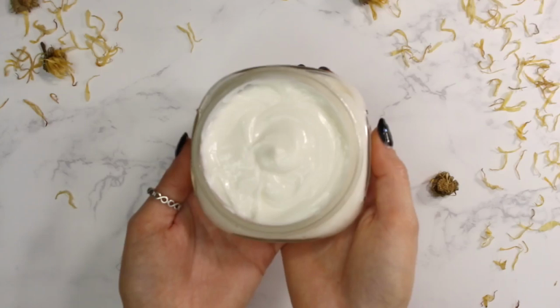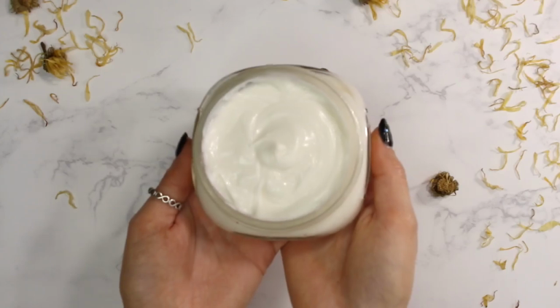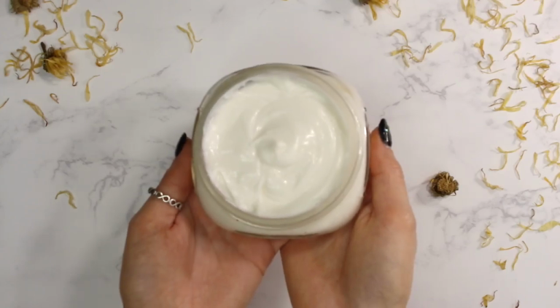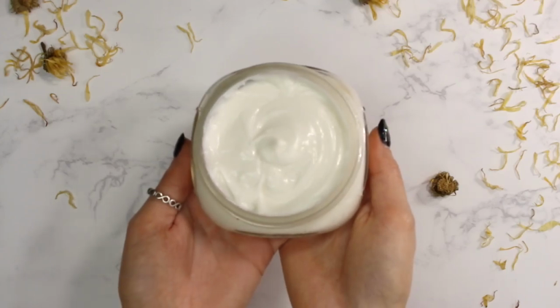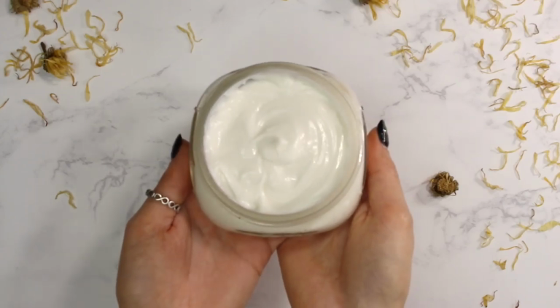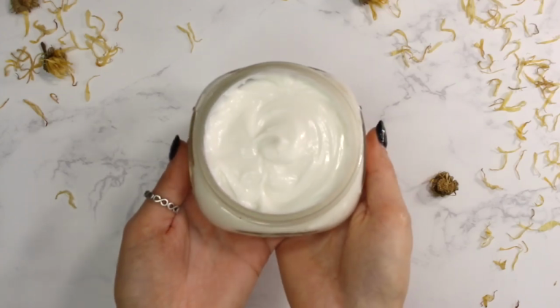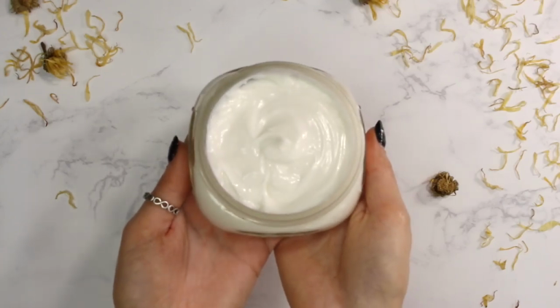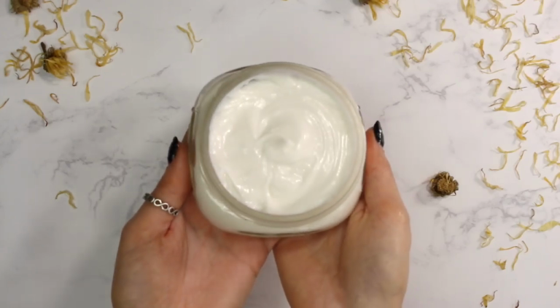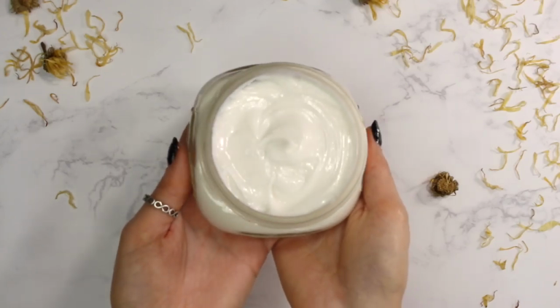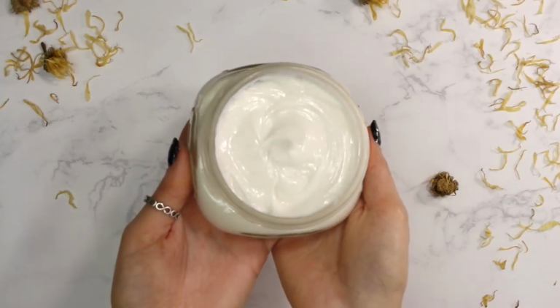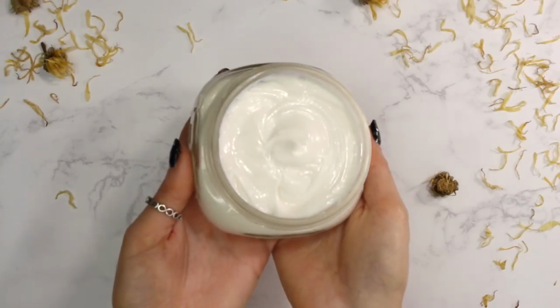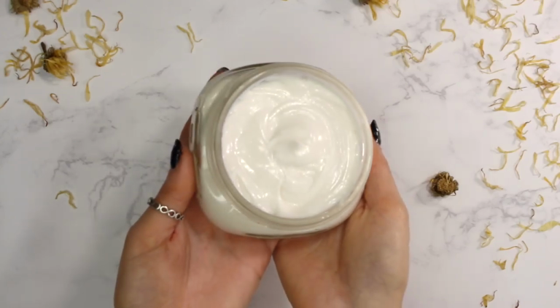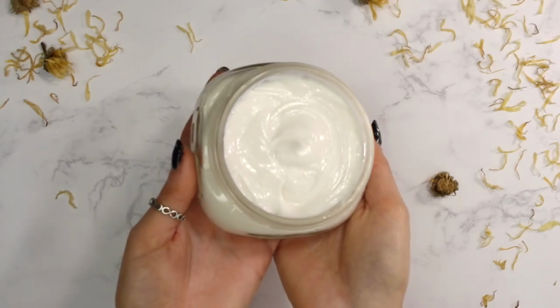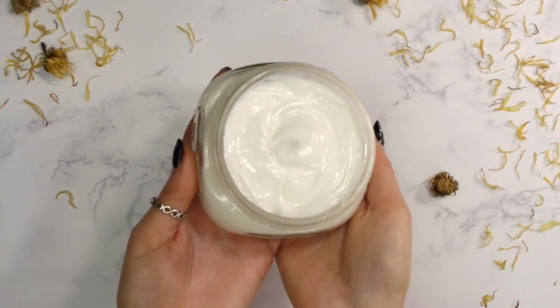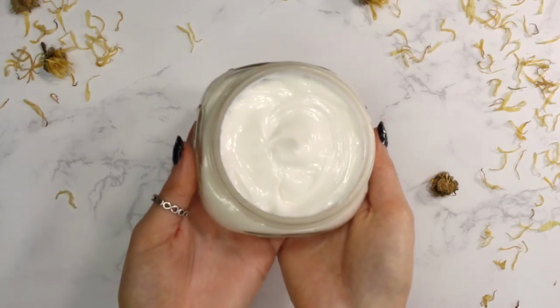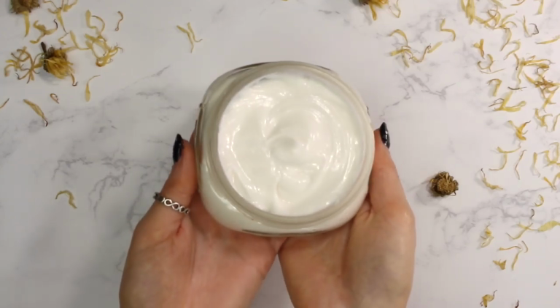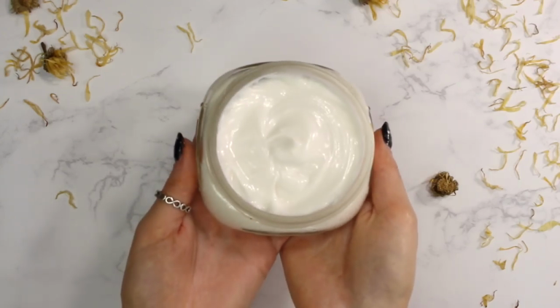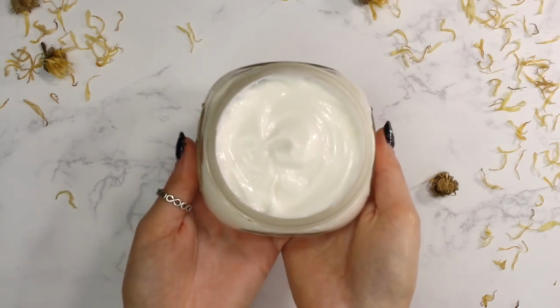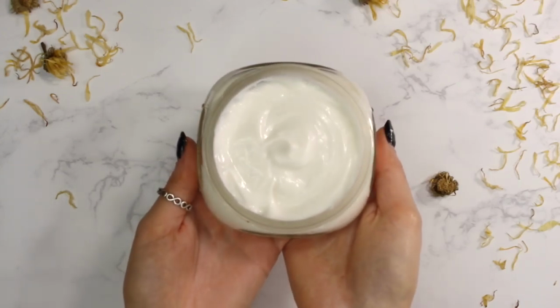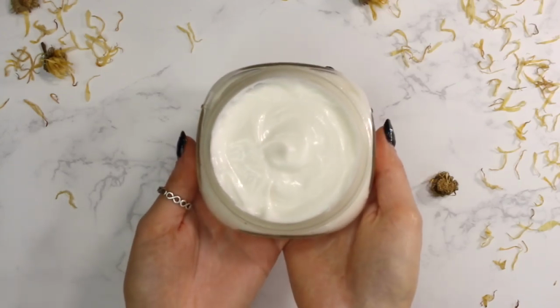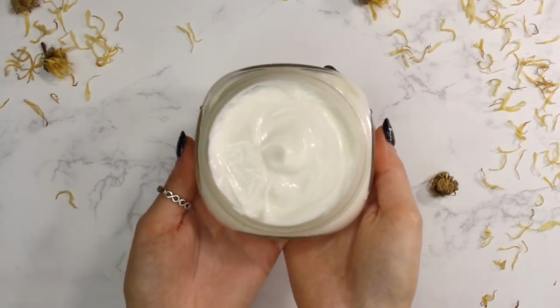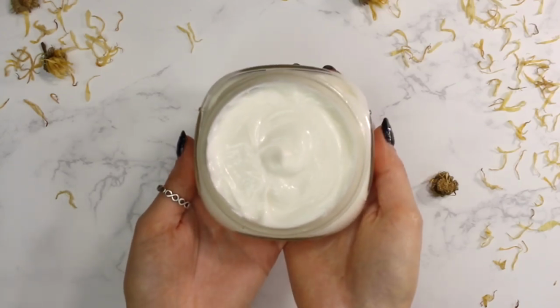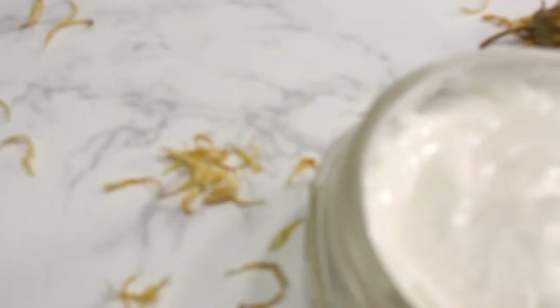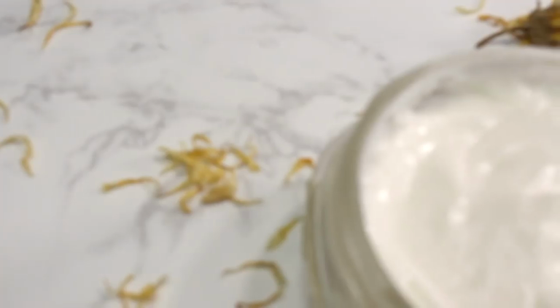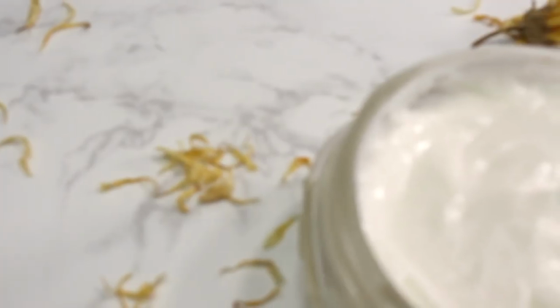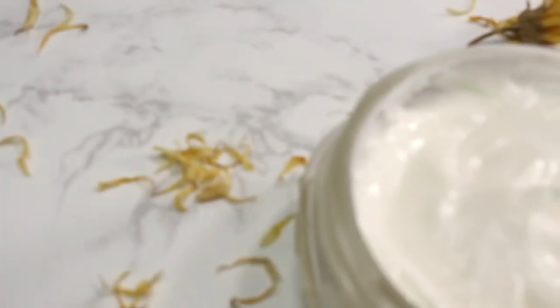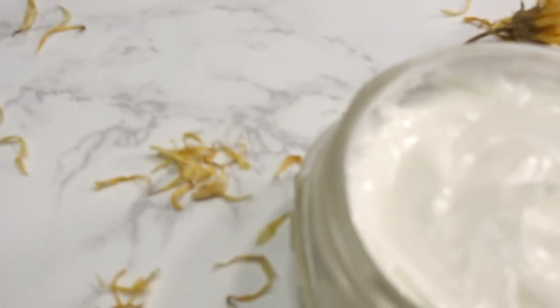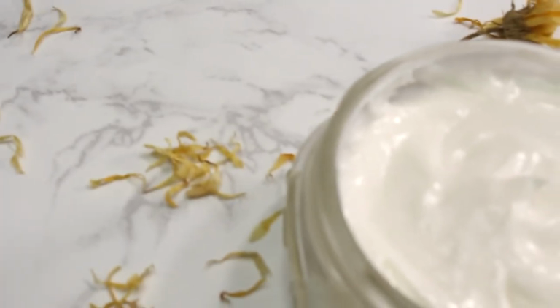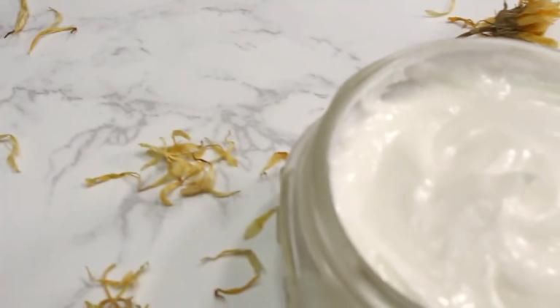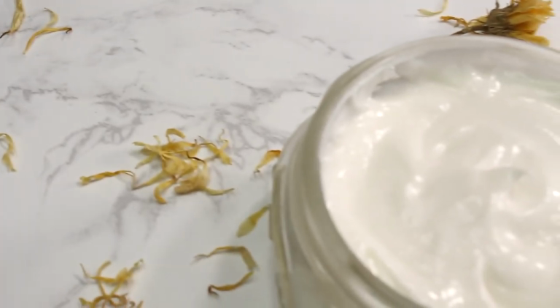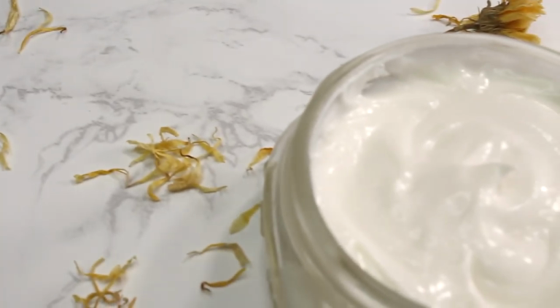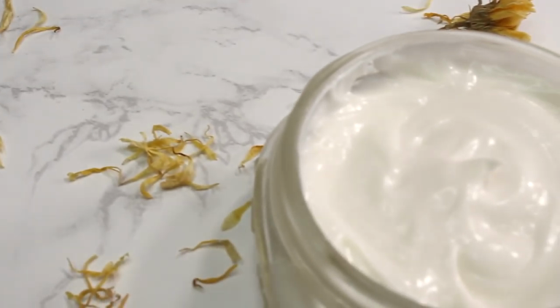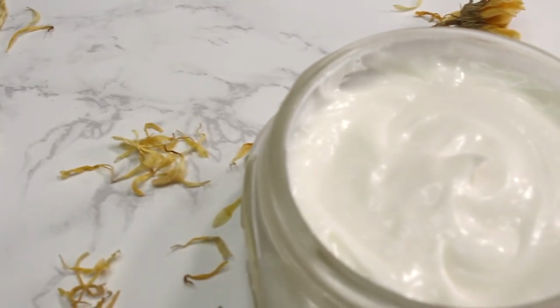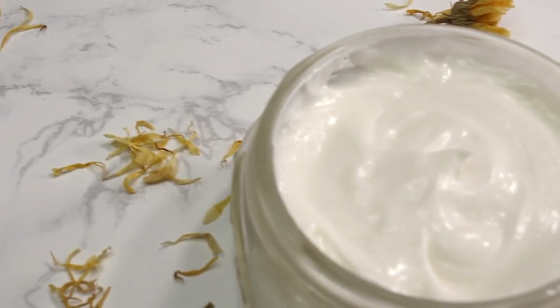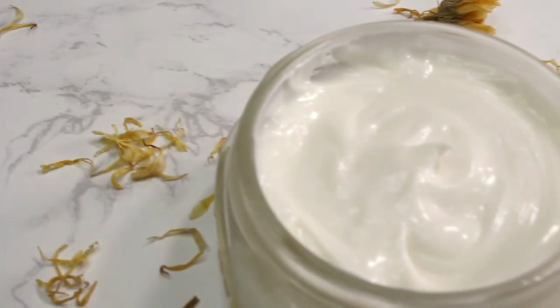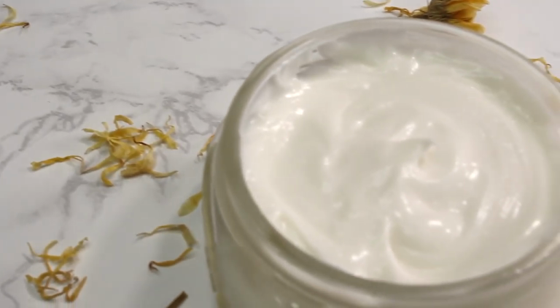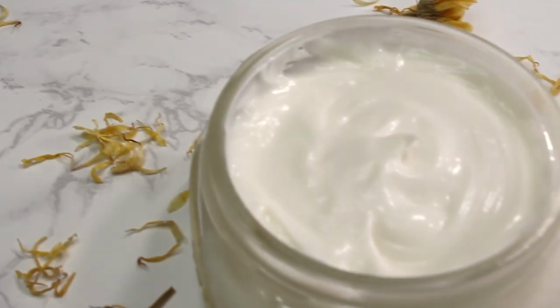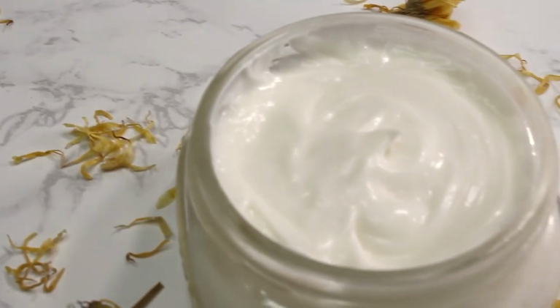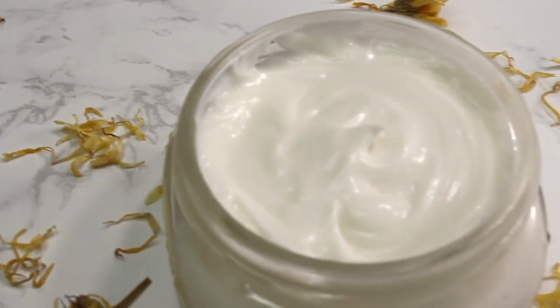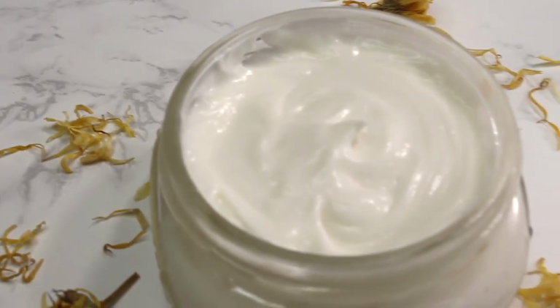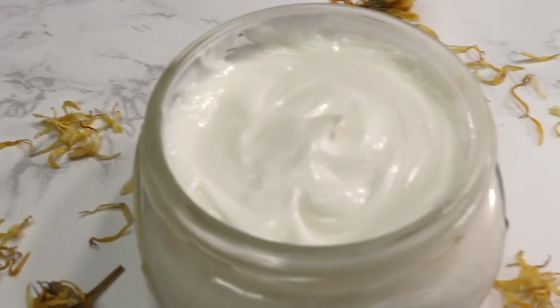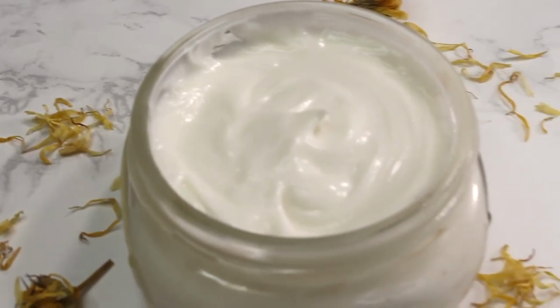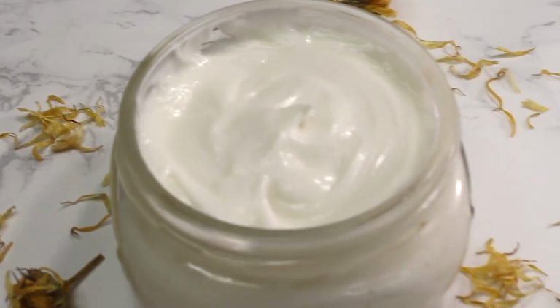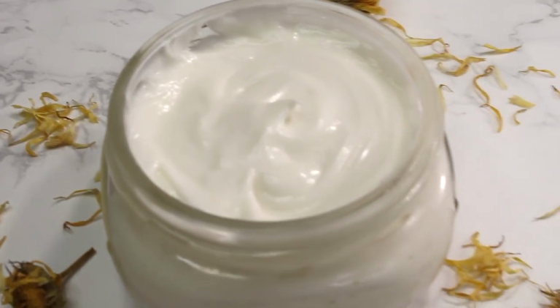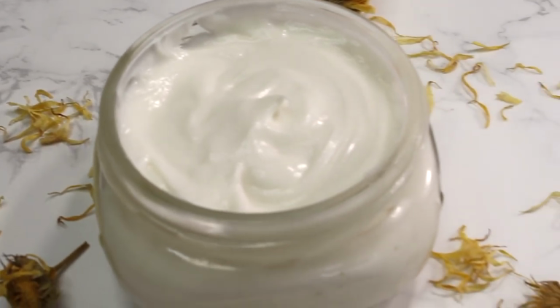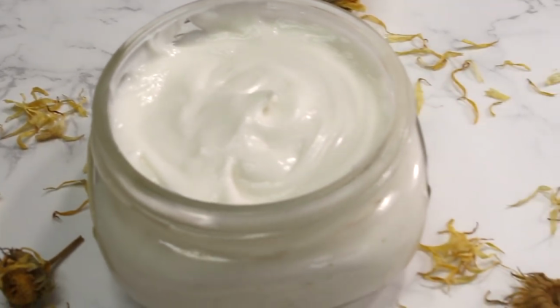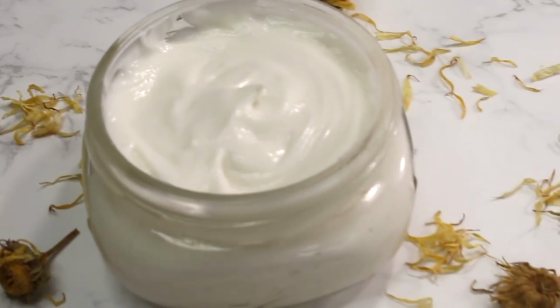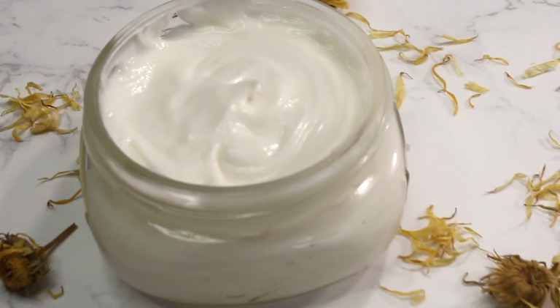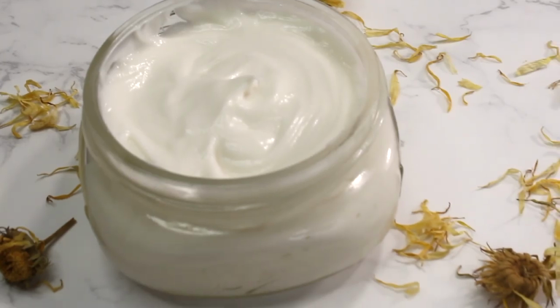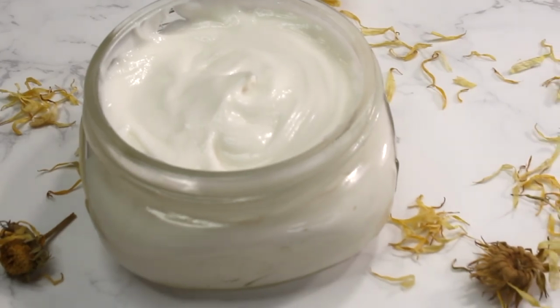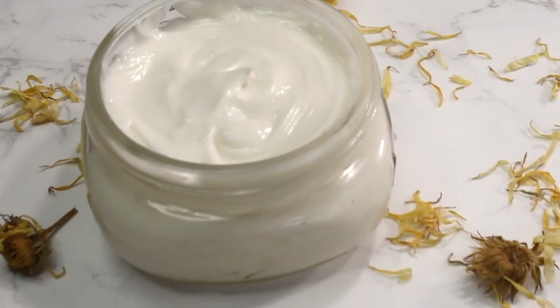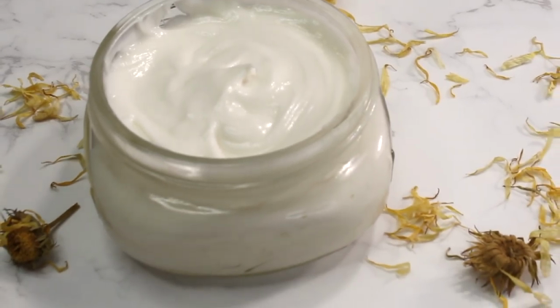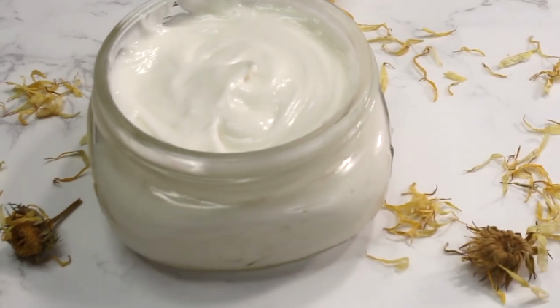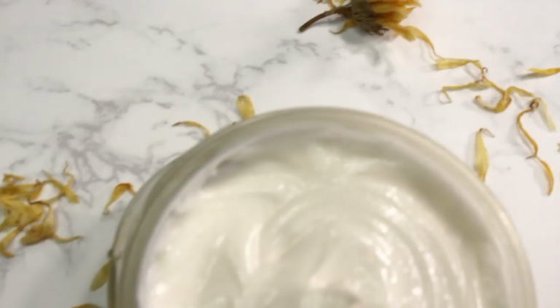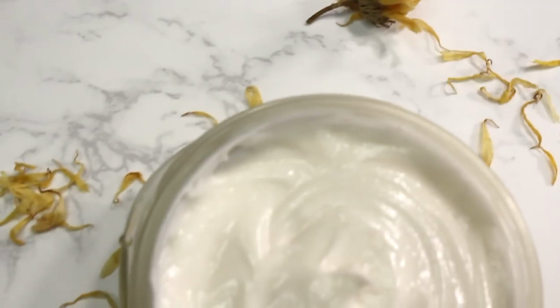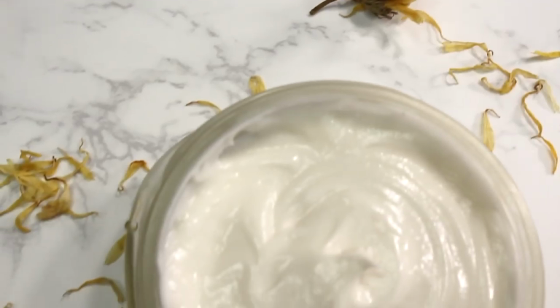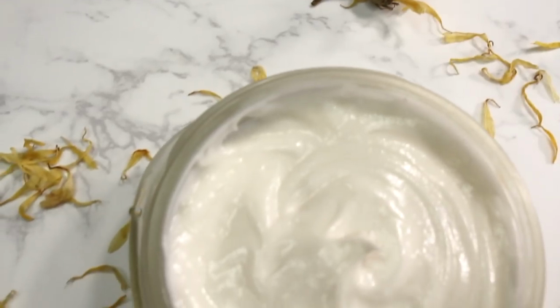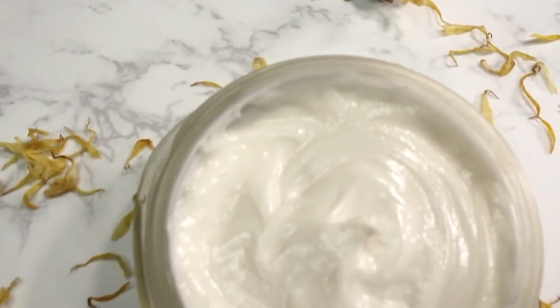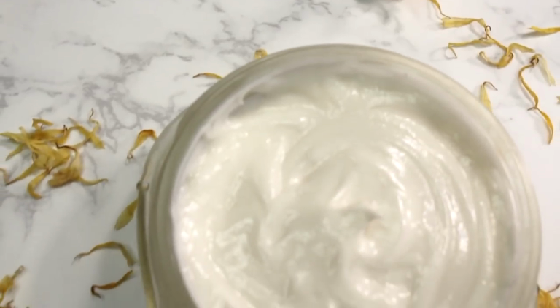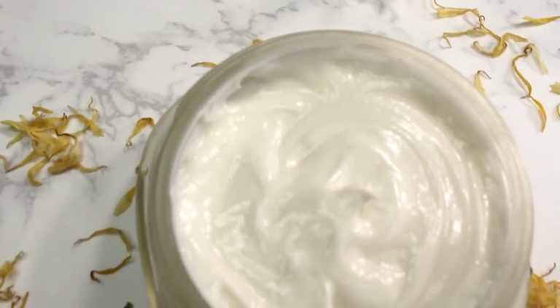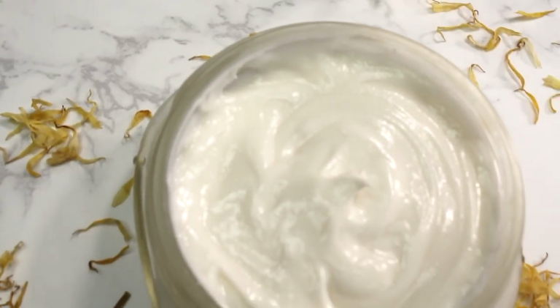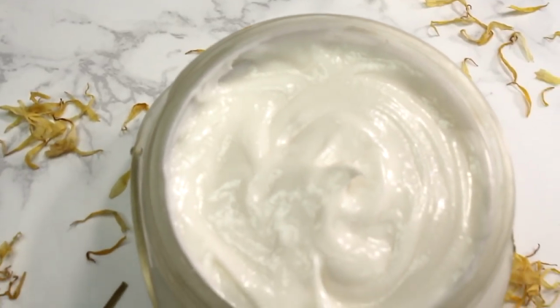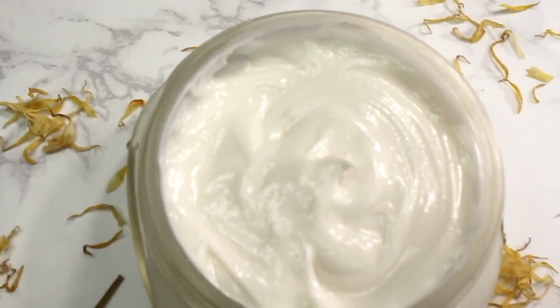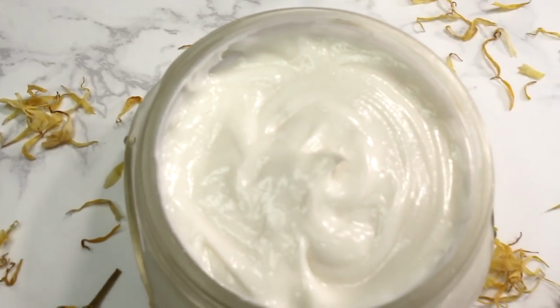Hey everybody and welcome back to my channel. Today I'm going to be sharing with you guys how I made this firming body moisturizer.